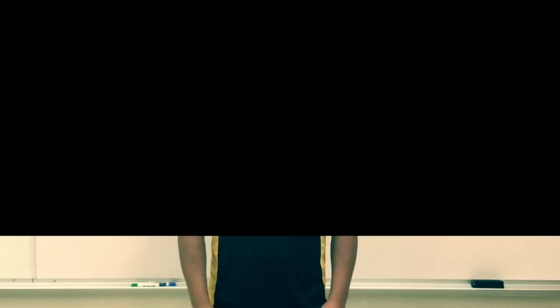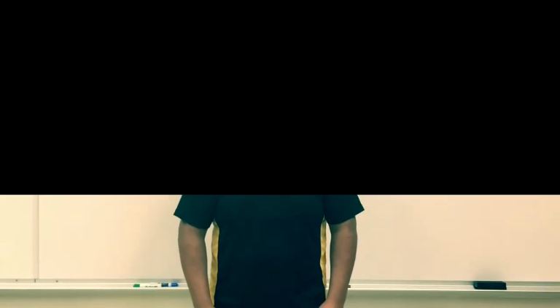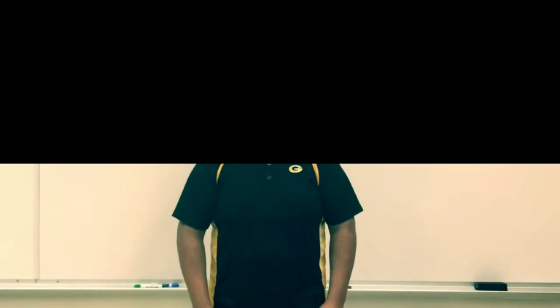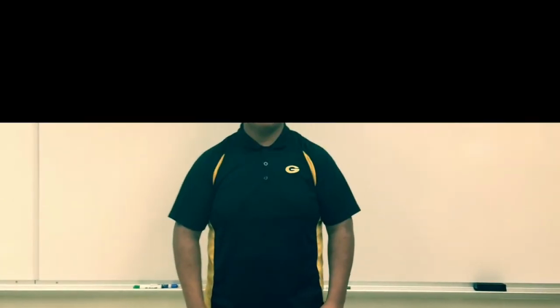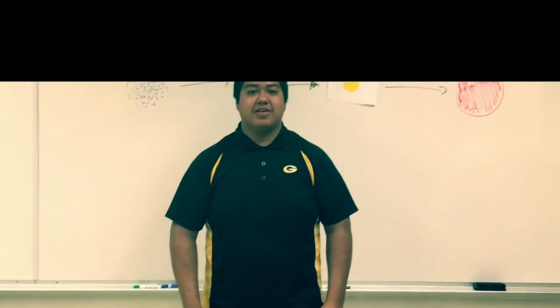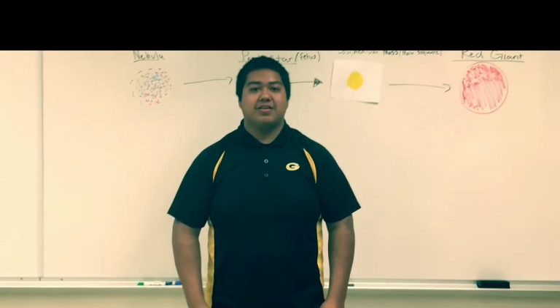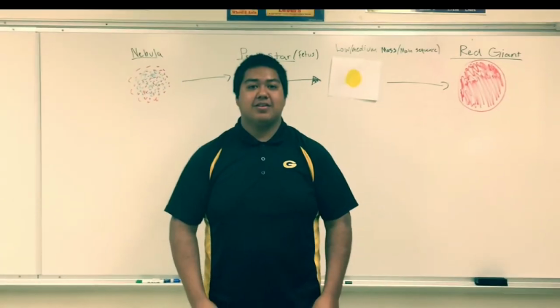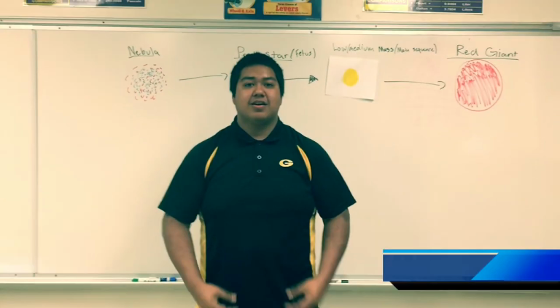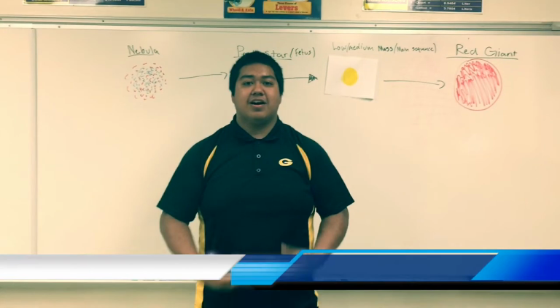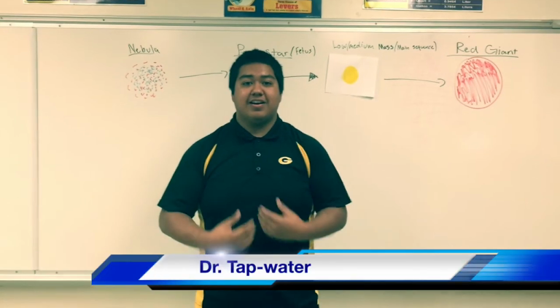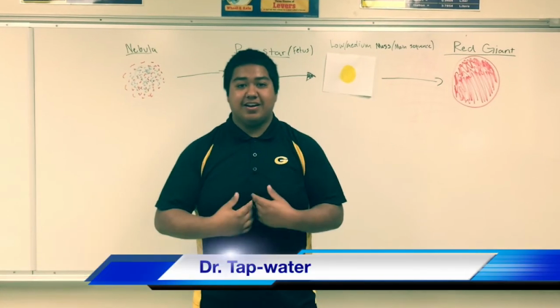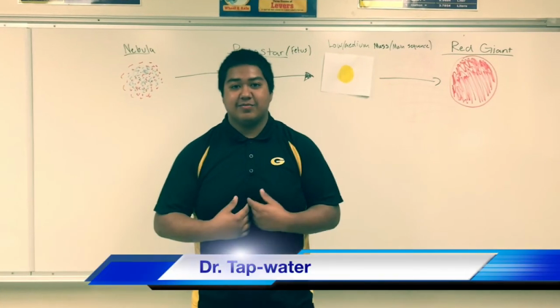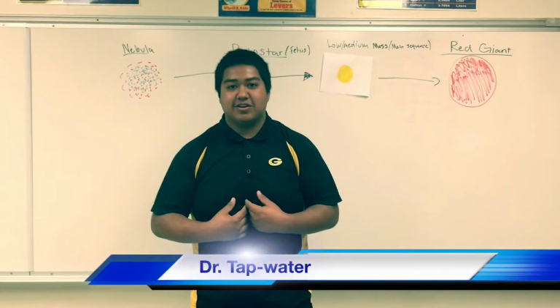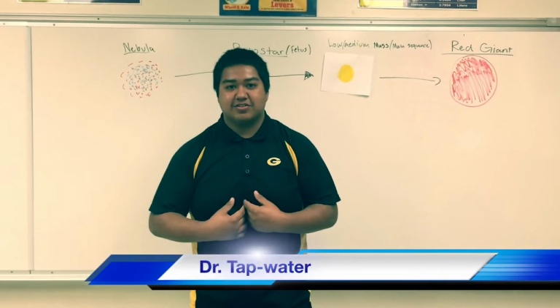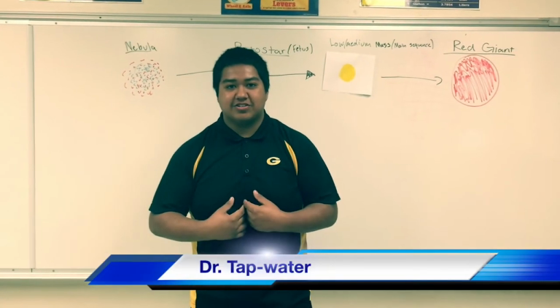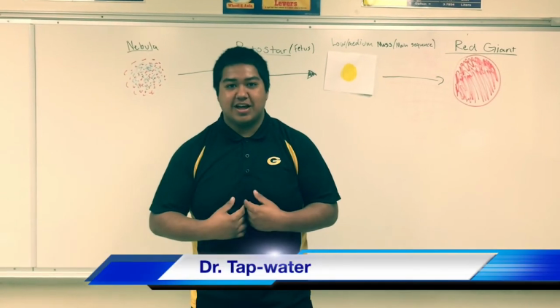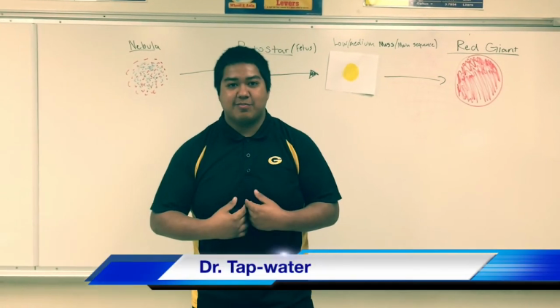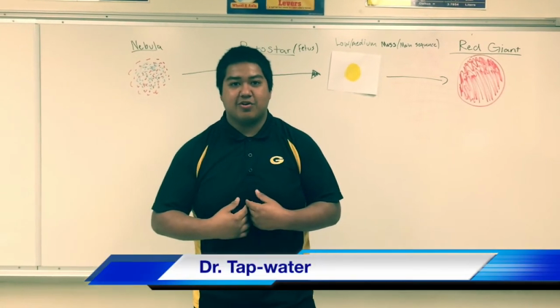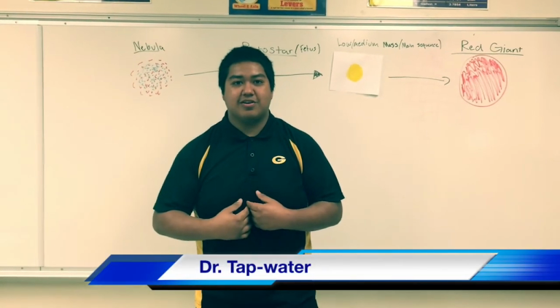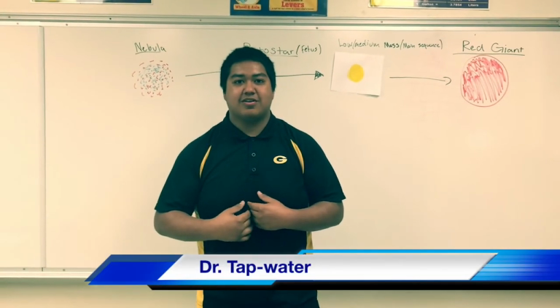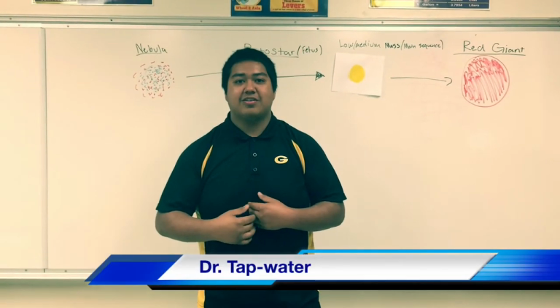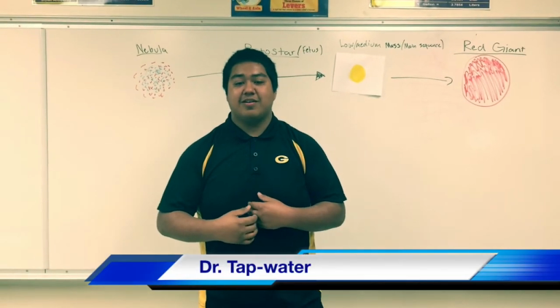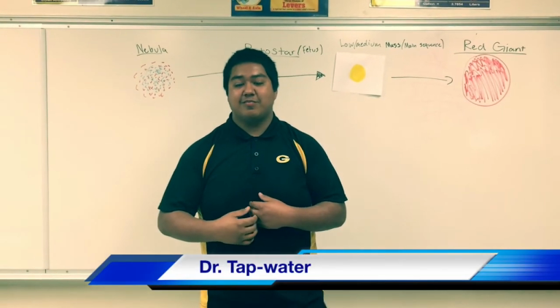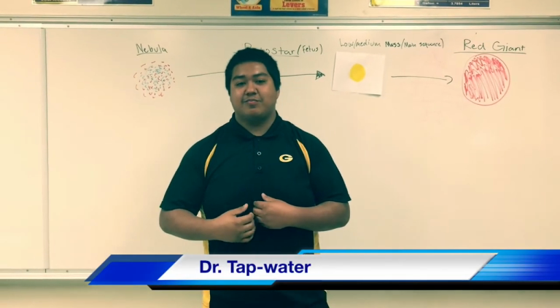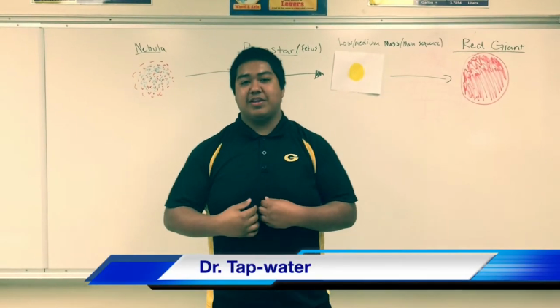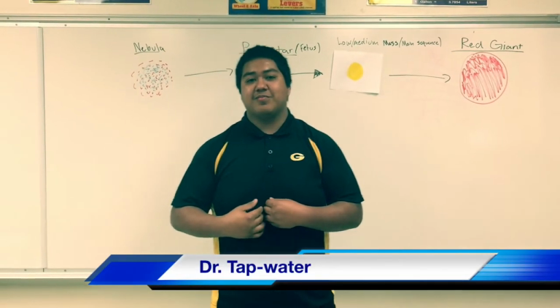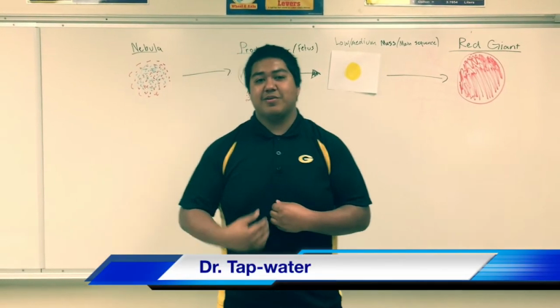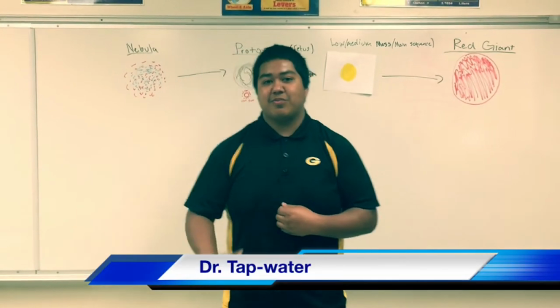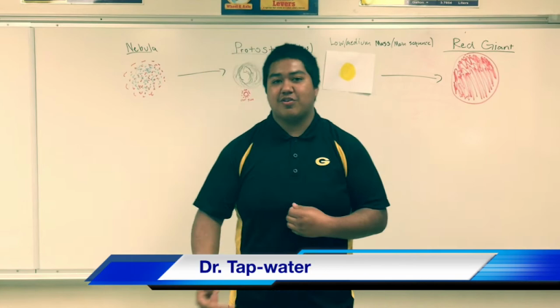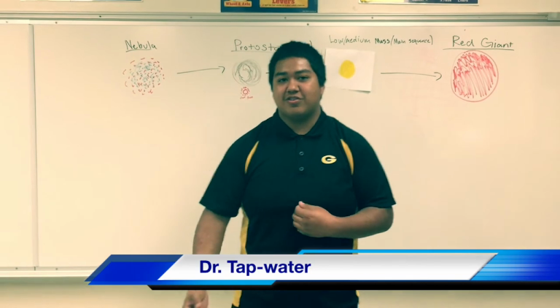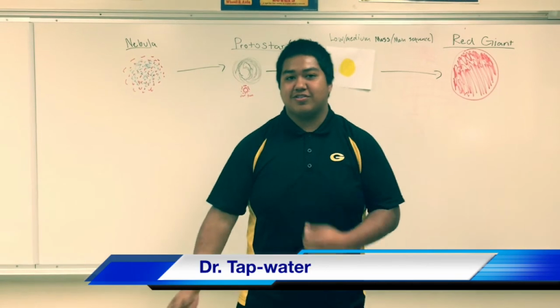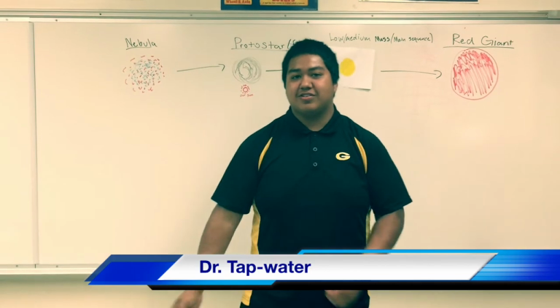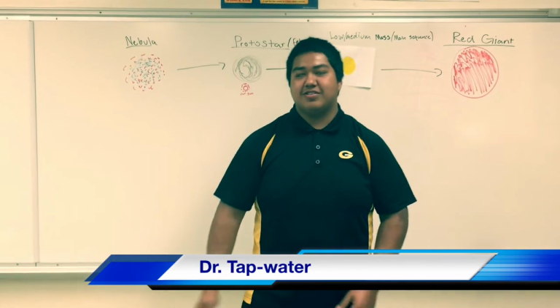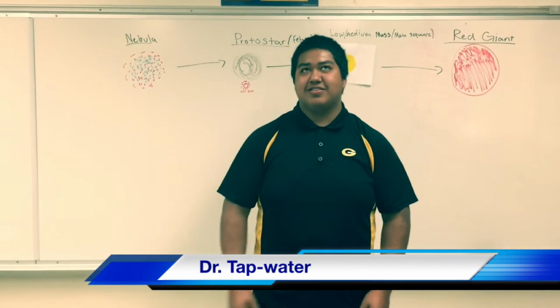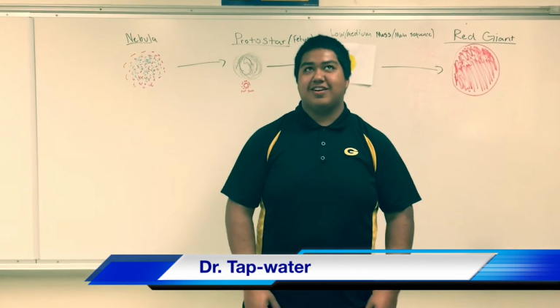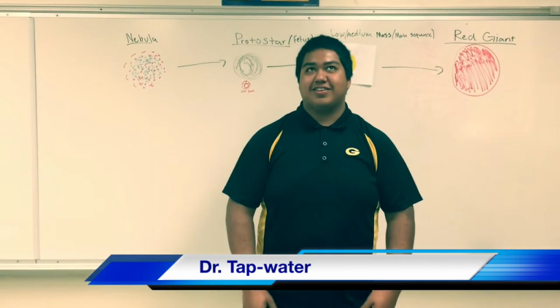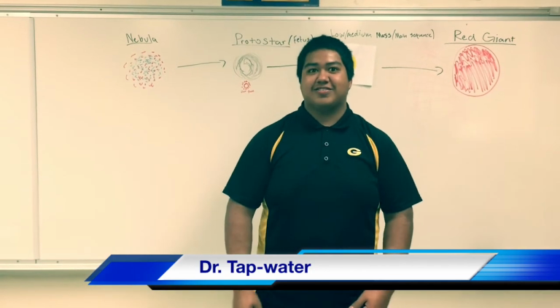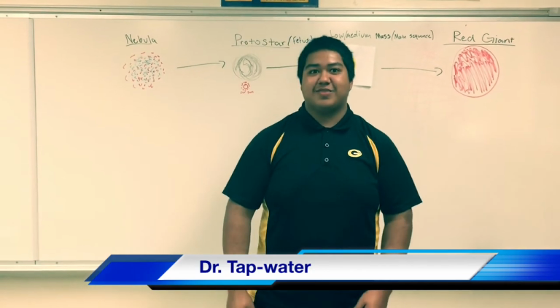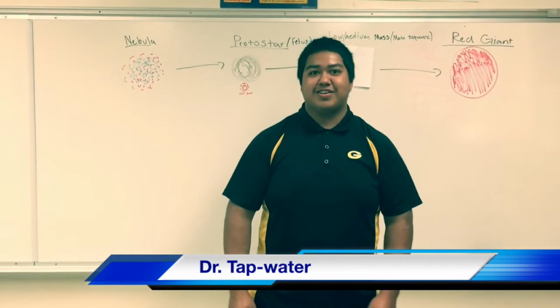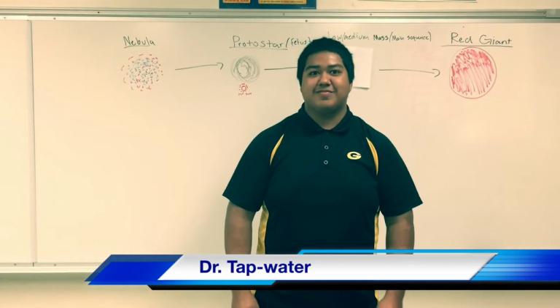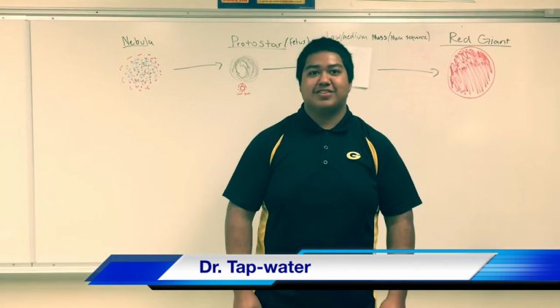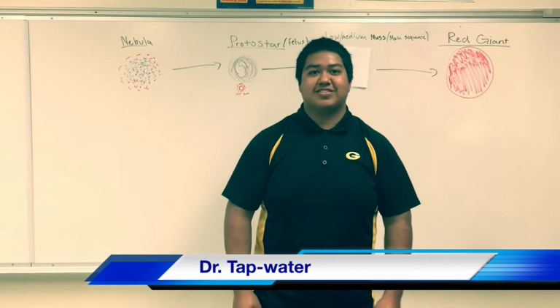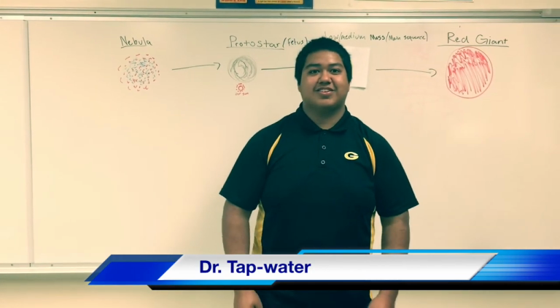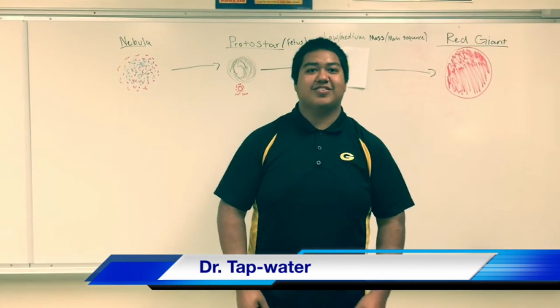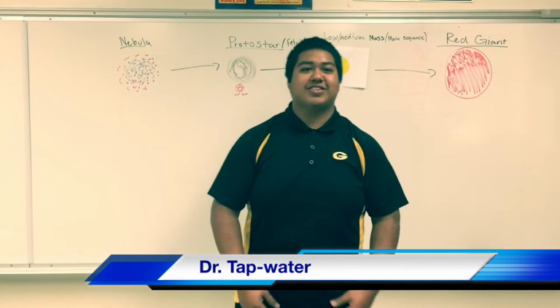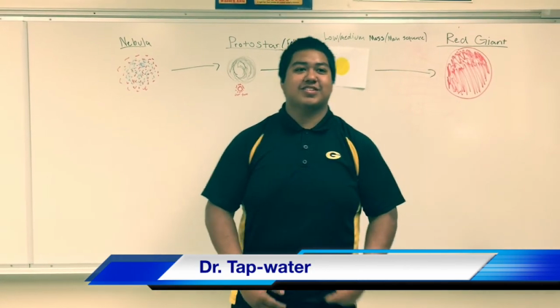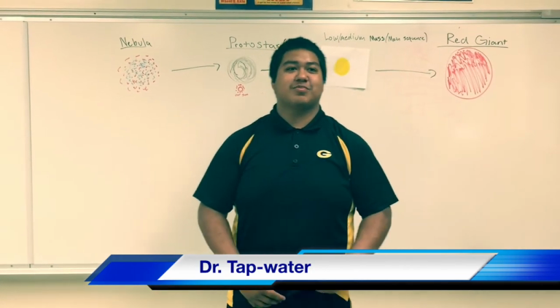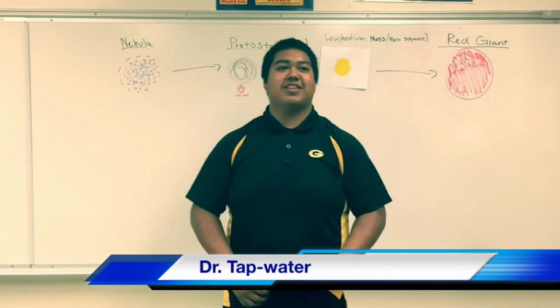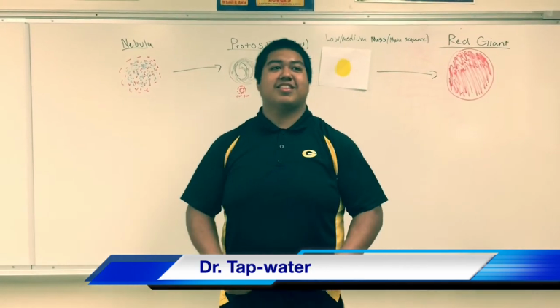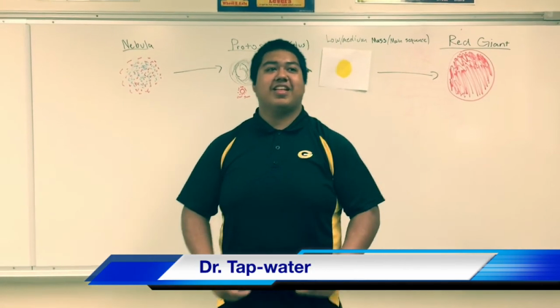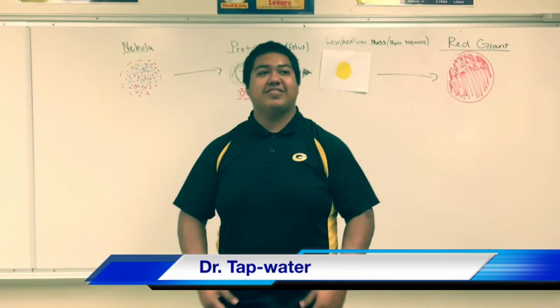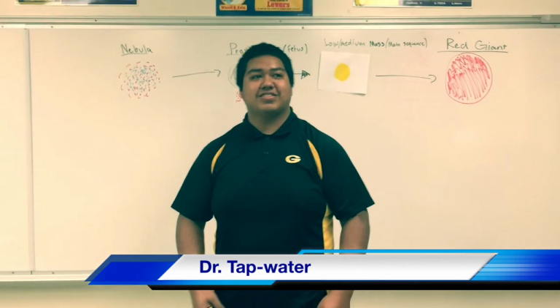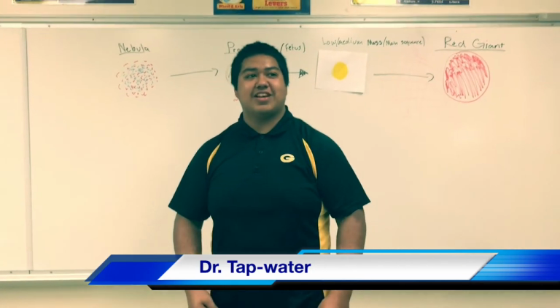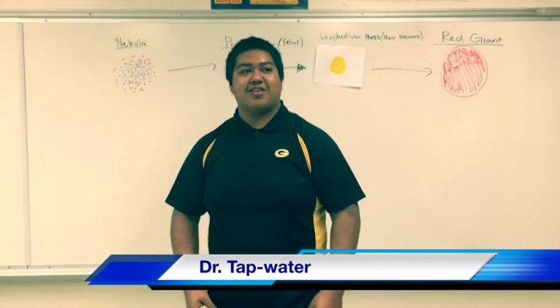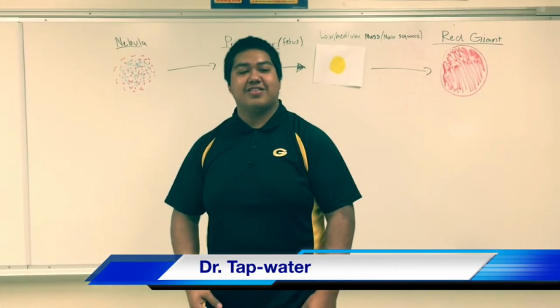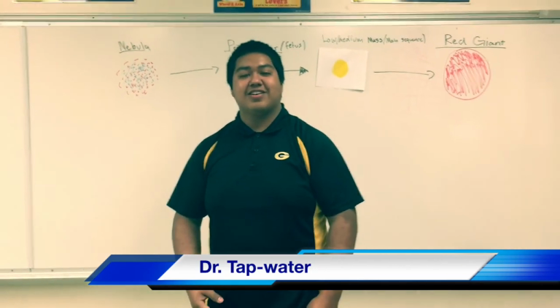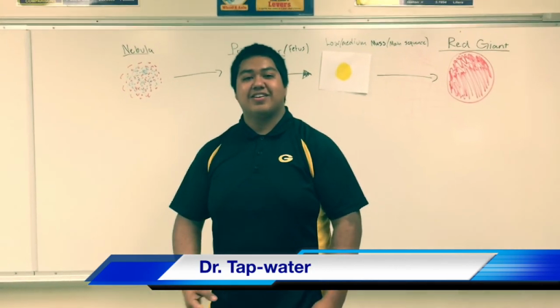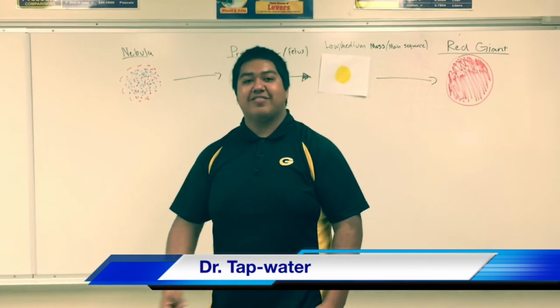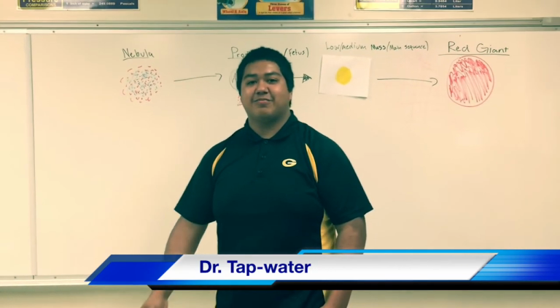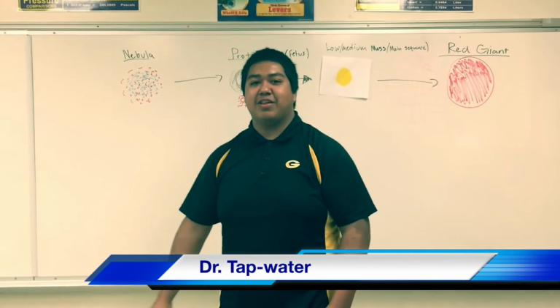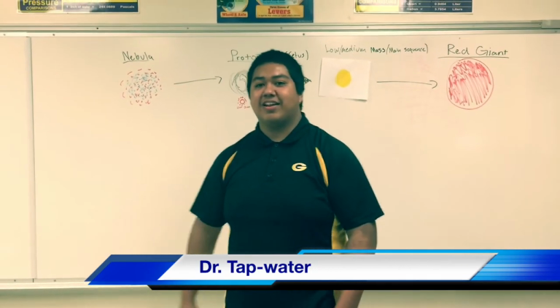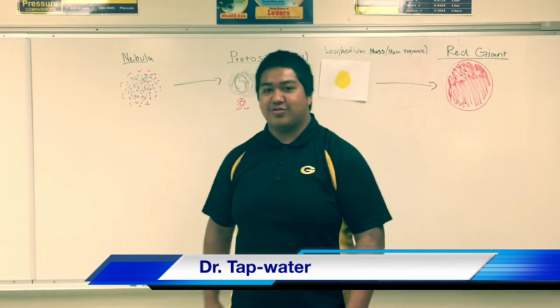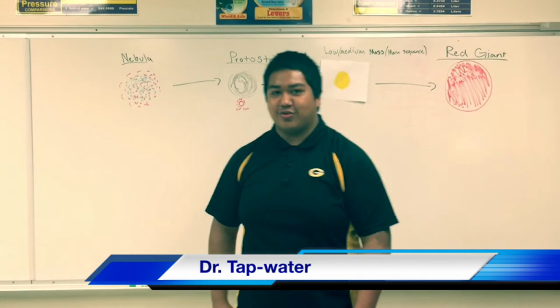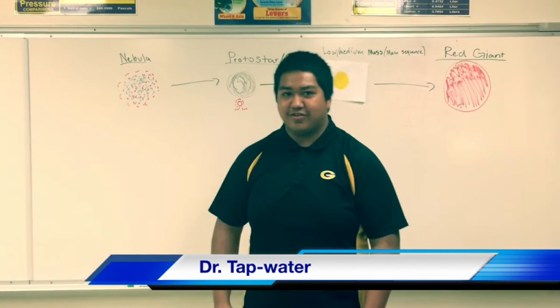Thank you, Noemi. Hi, I'm Dr. Tapwater, and me and my partner, Dr. Mighty Mouse, are going to explain the lifestyle of a black dwarf.